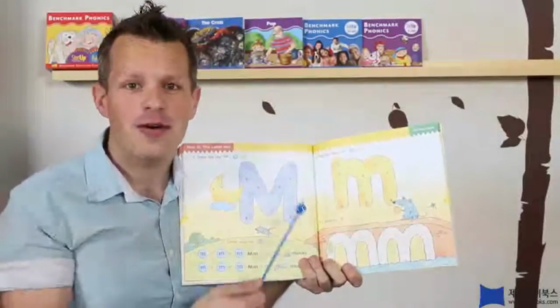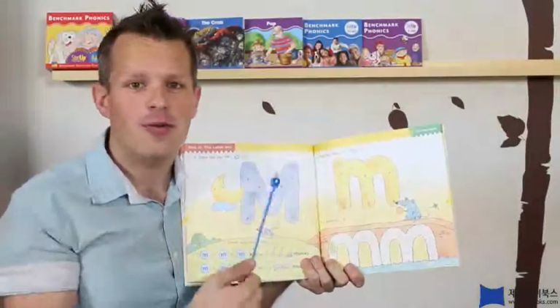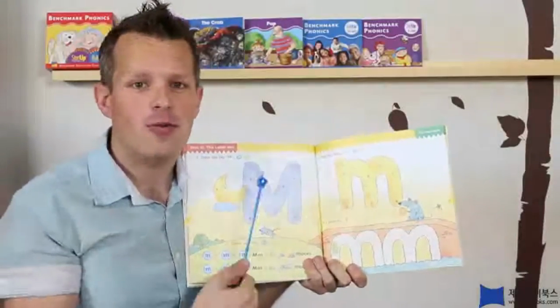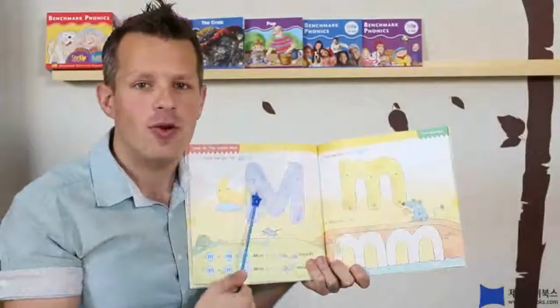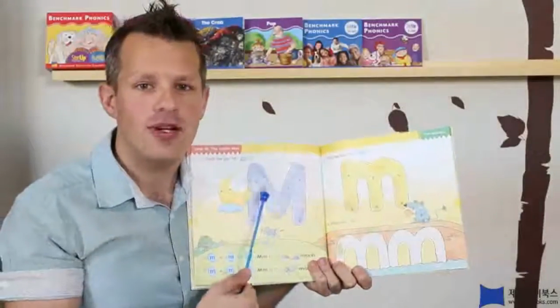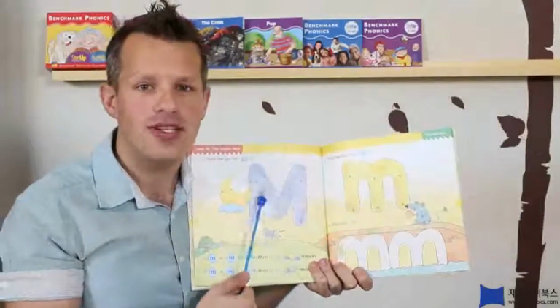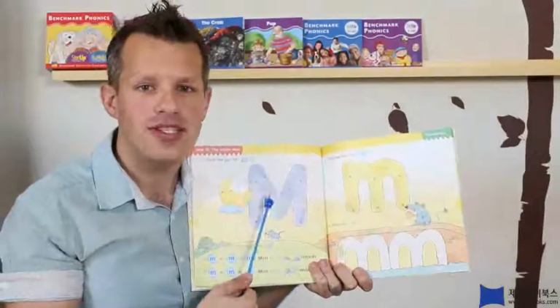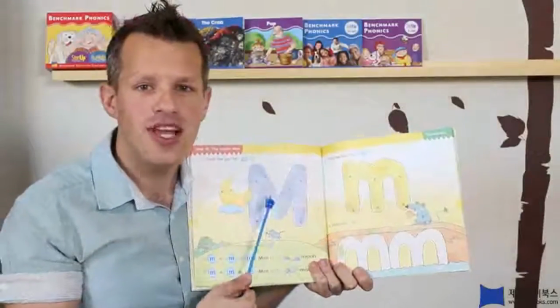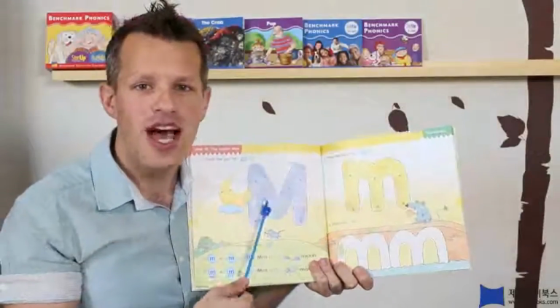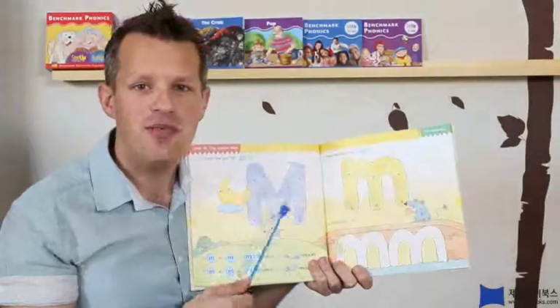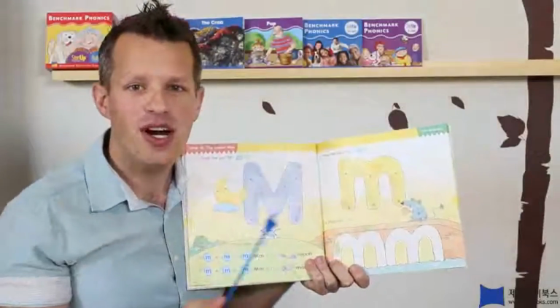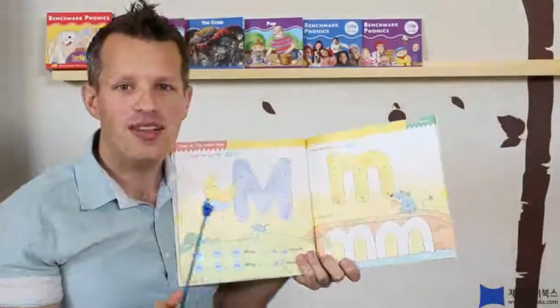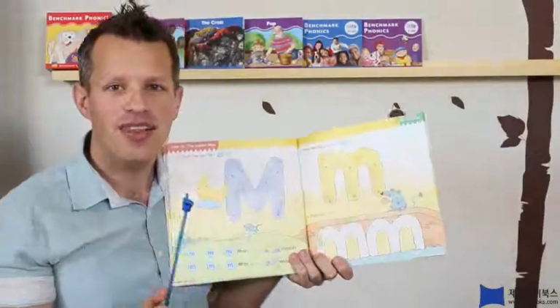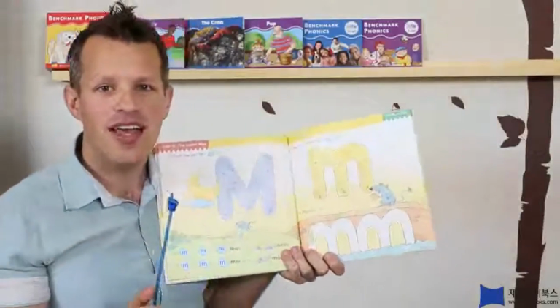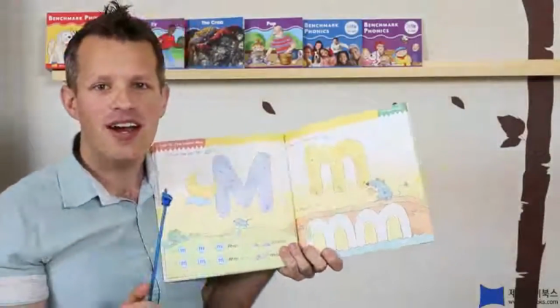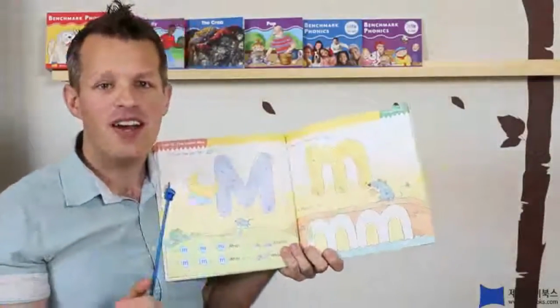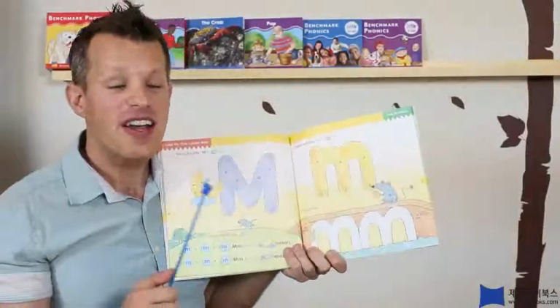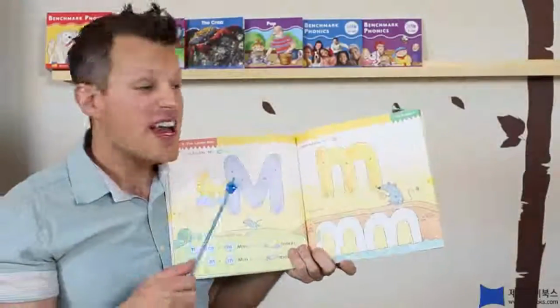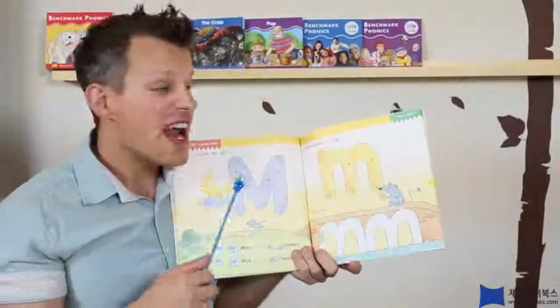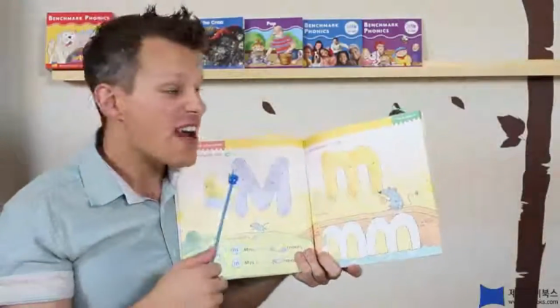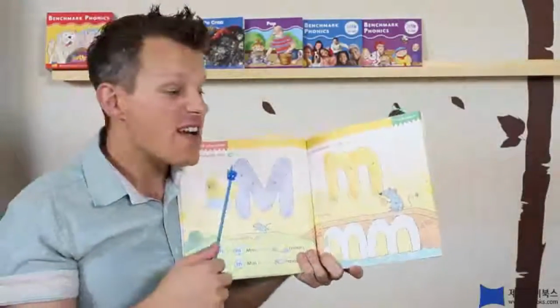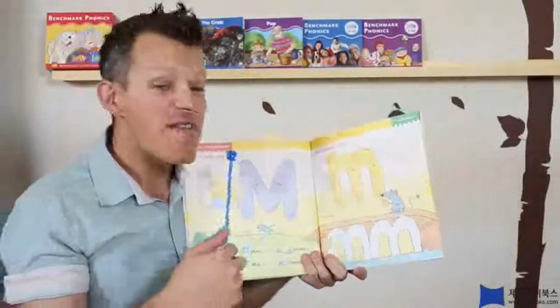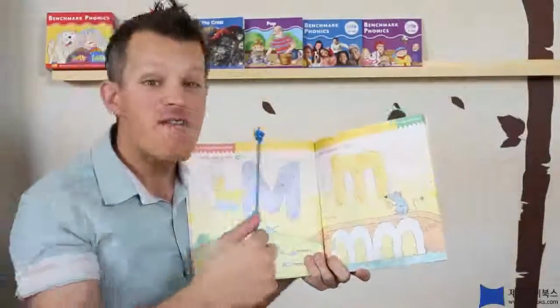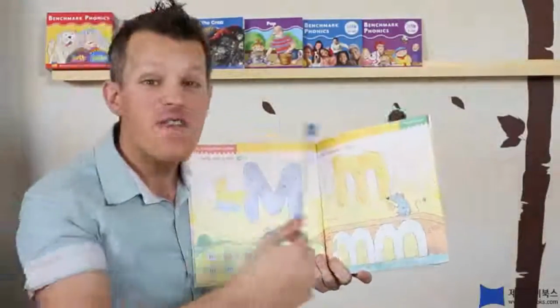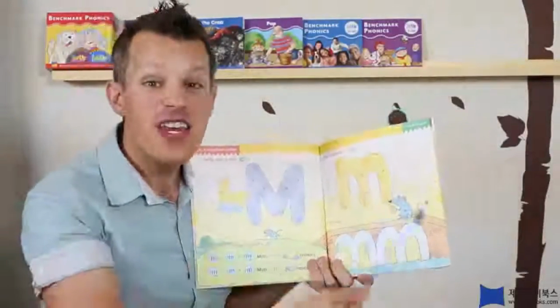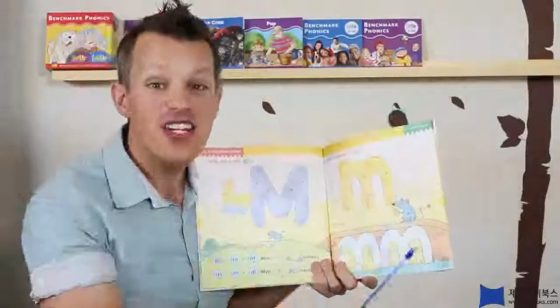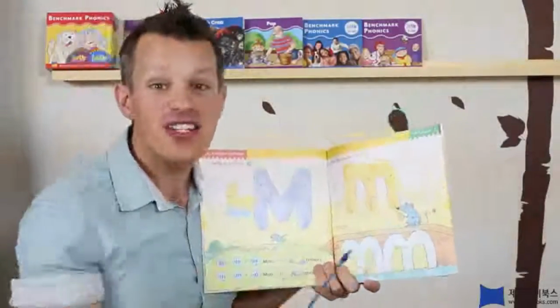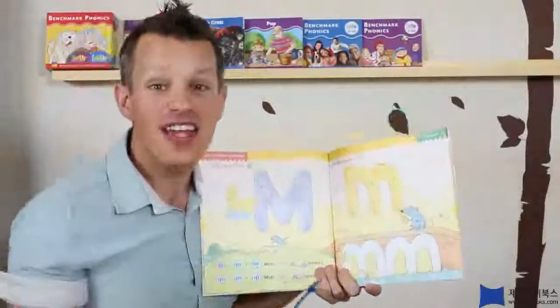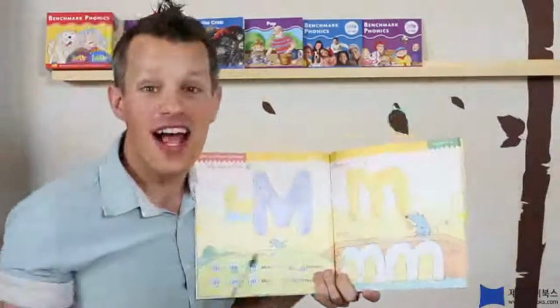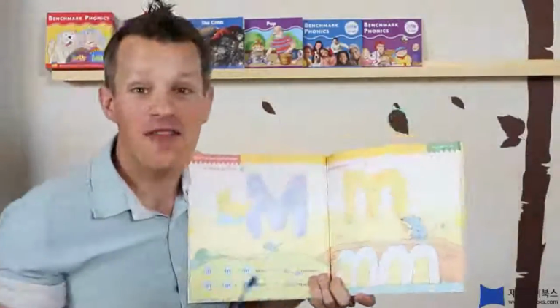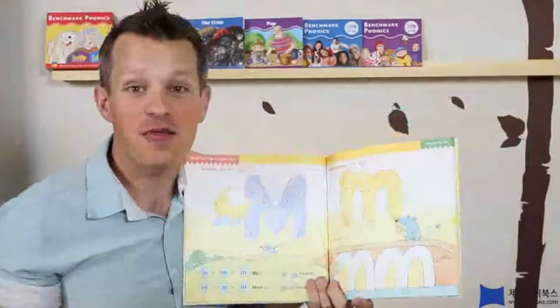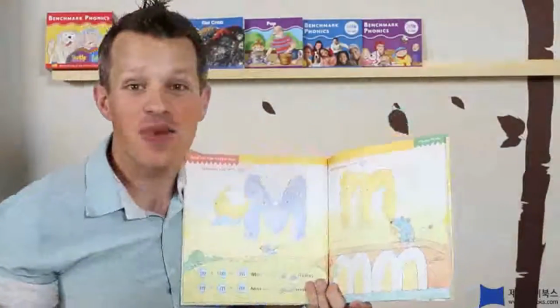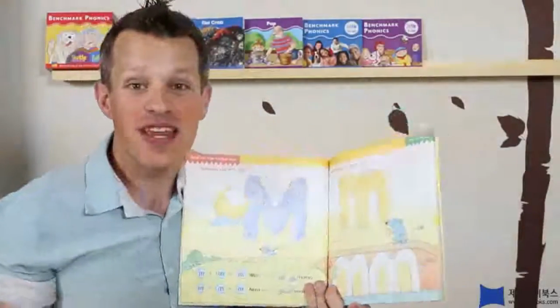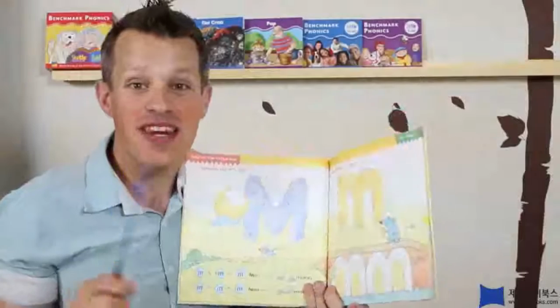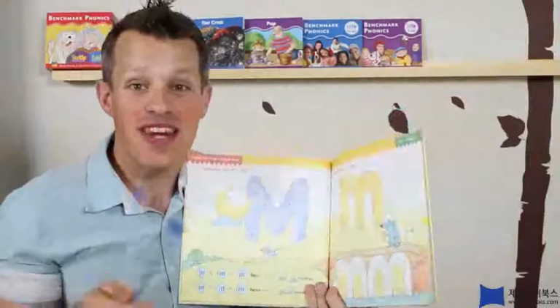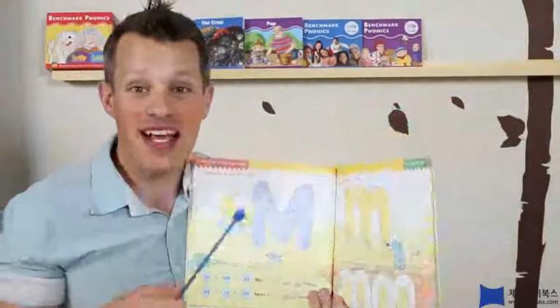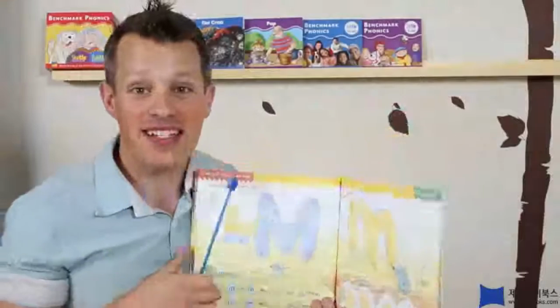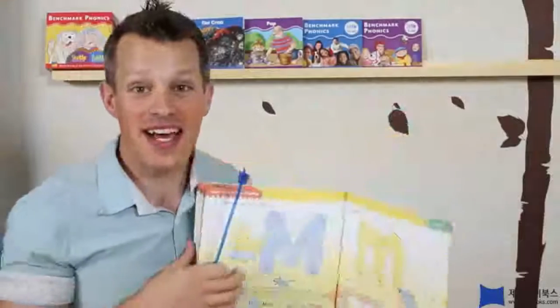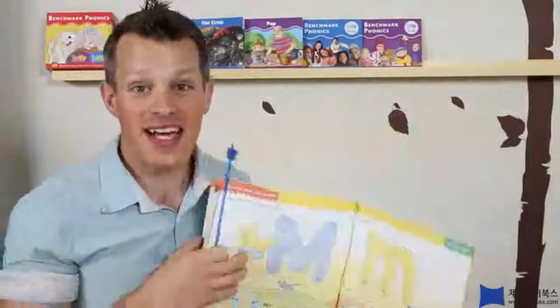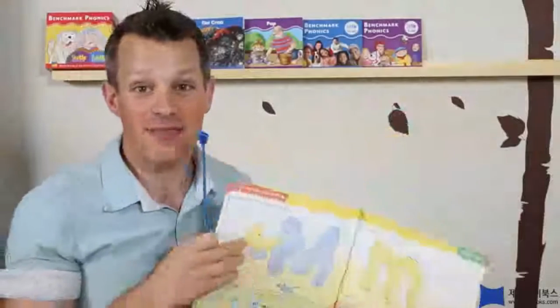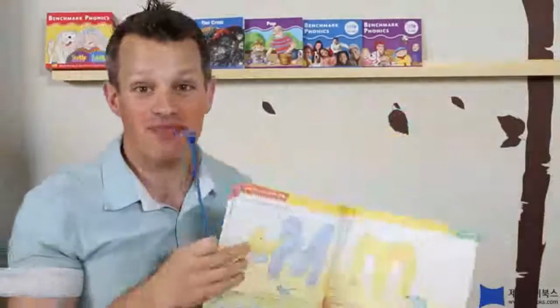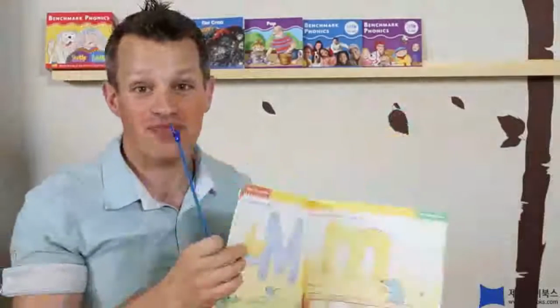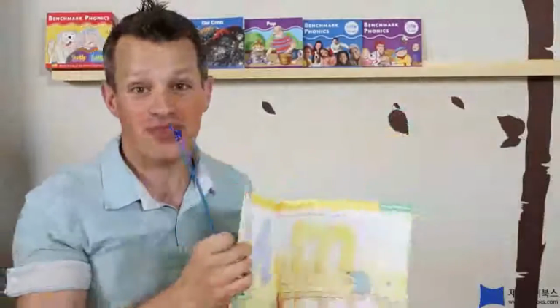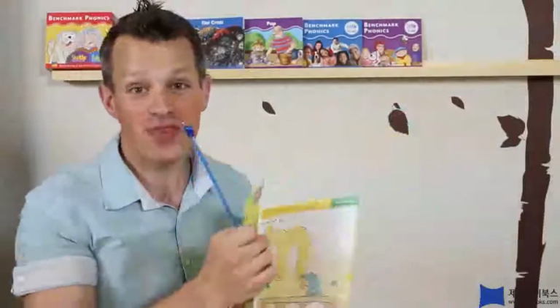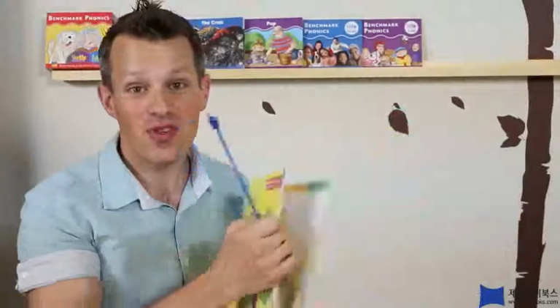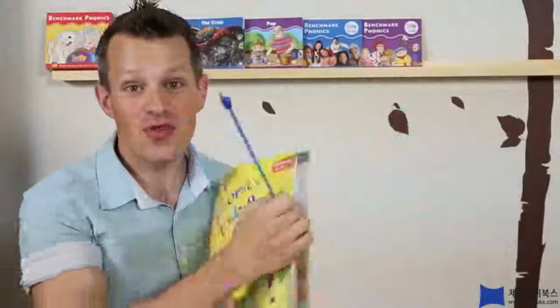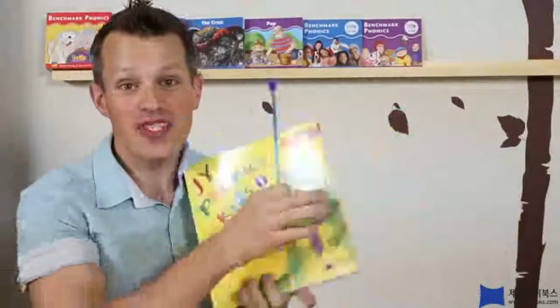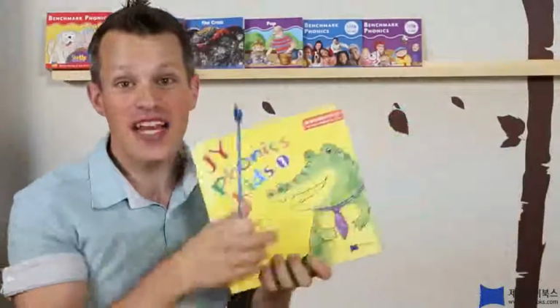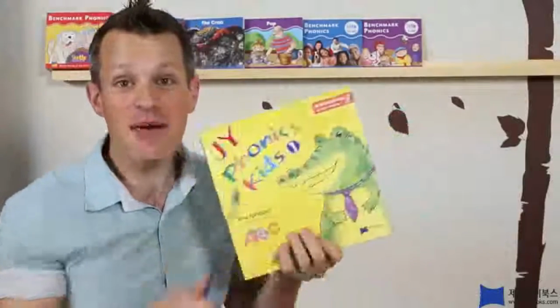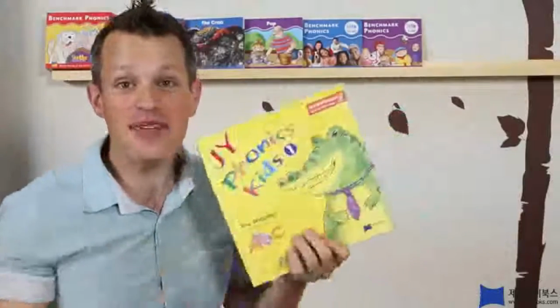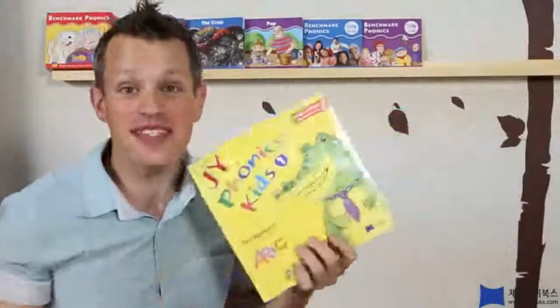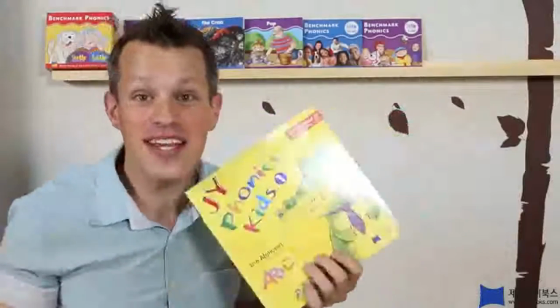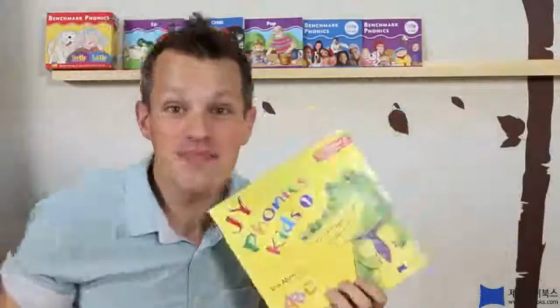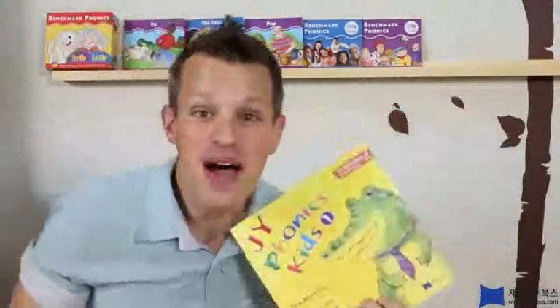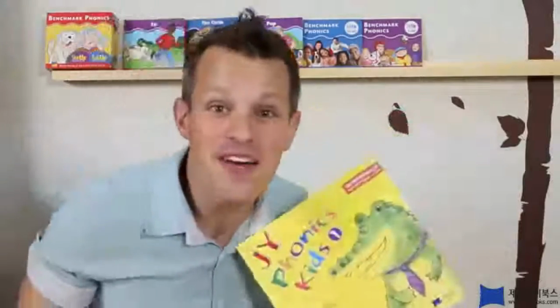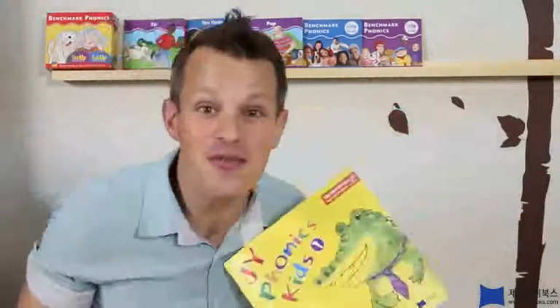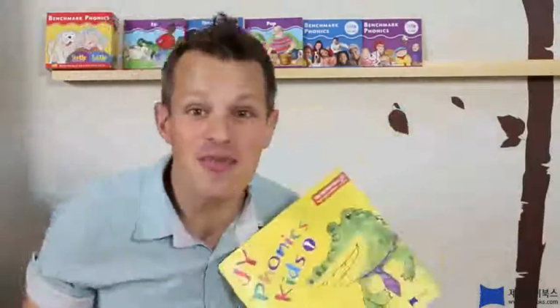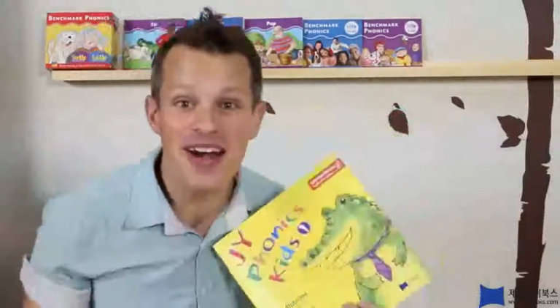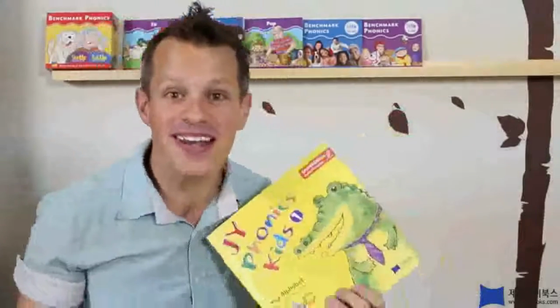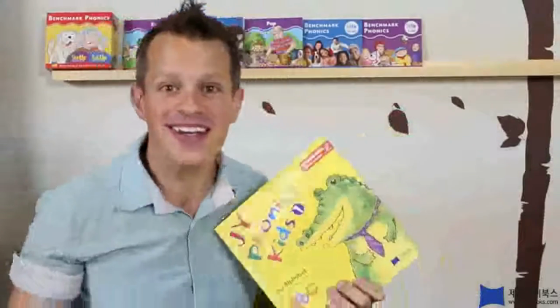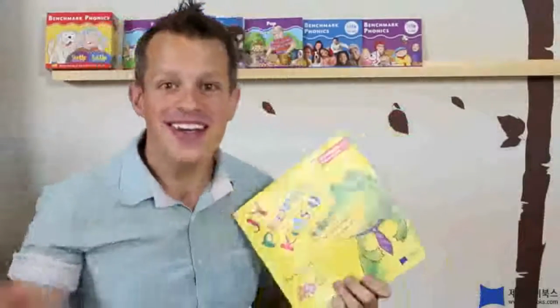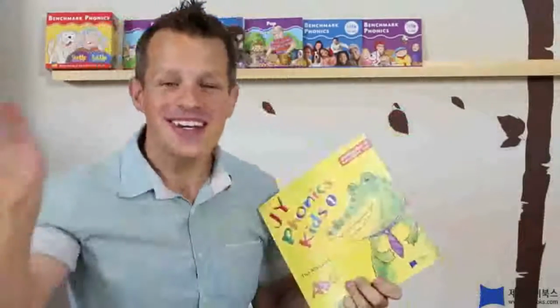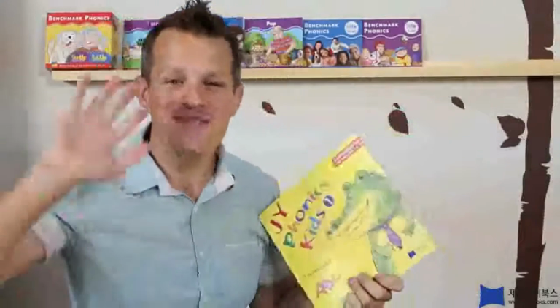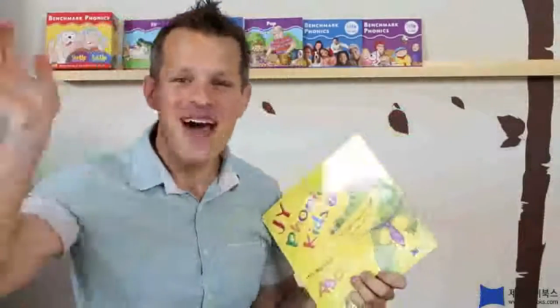We're gonna stop right there and finish the alphabet next time. Well, it's time to say goodbye, everybody. Goodbye.